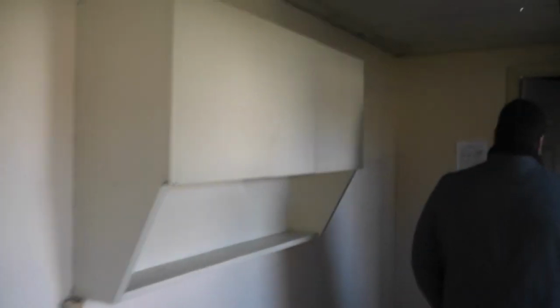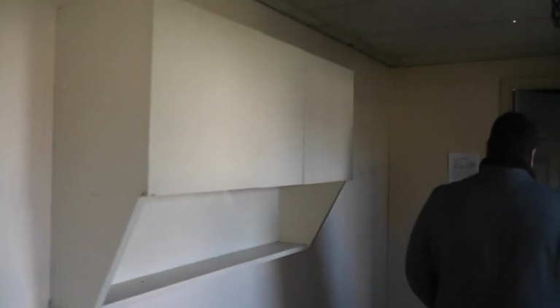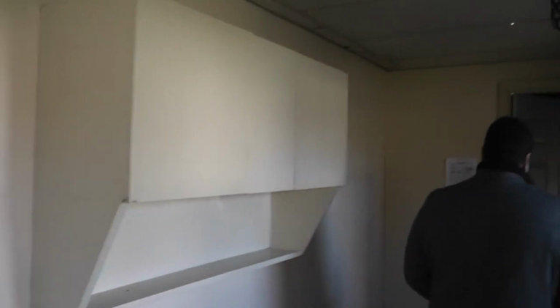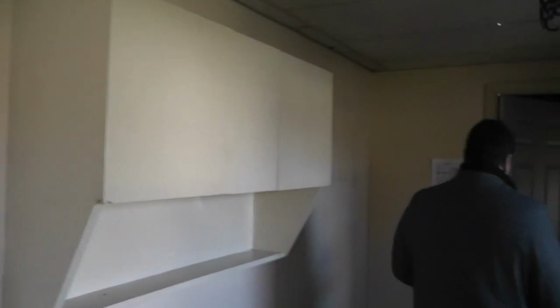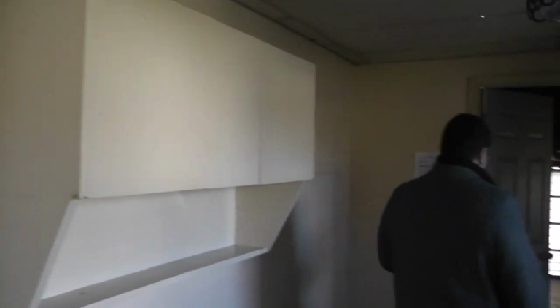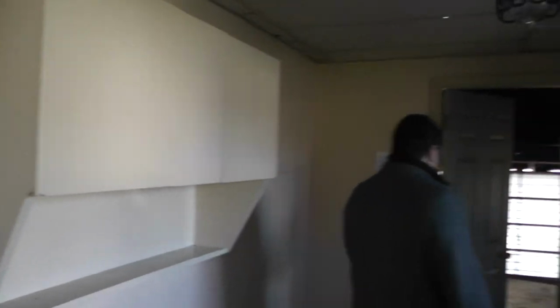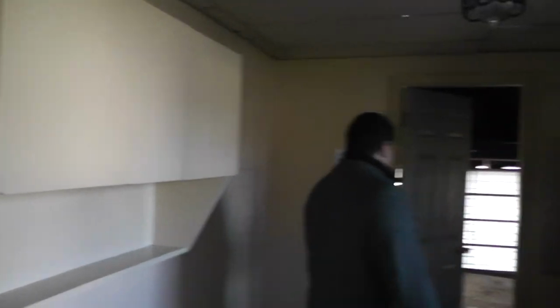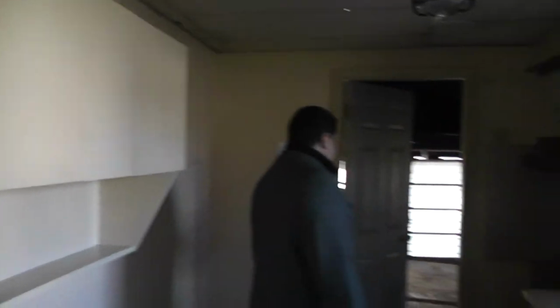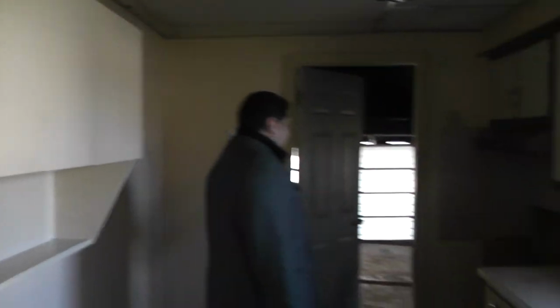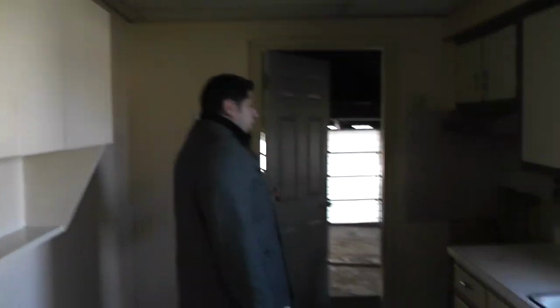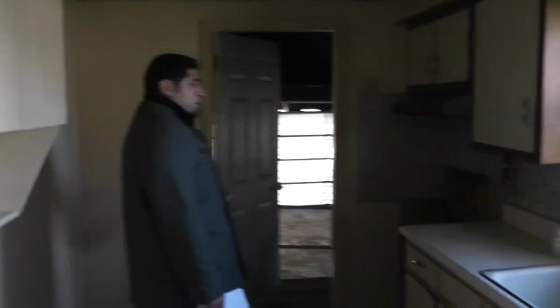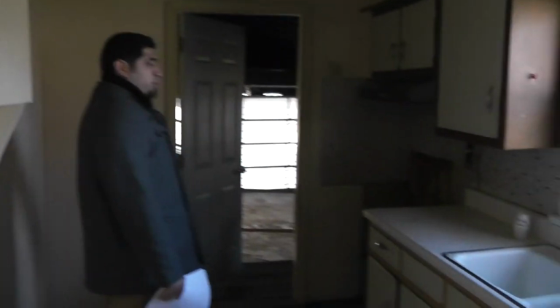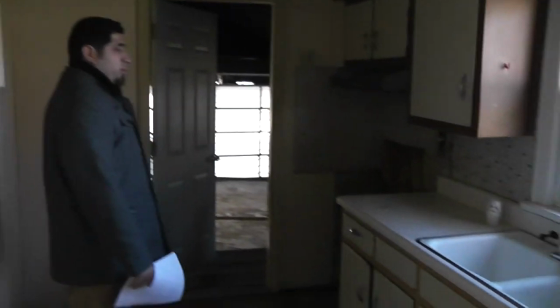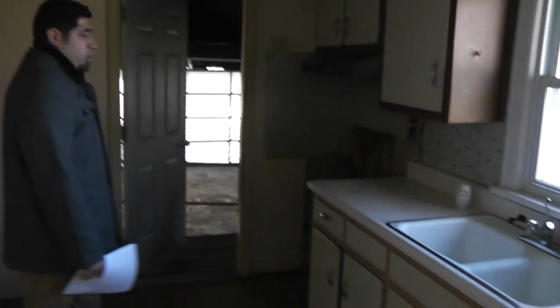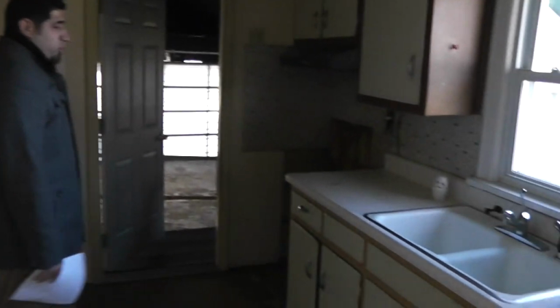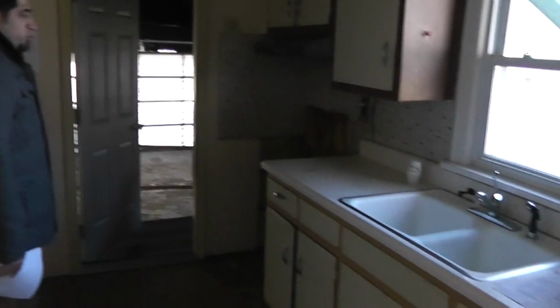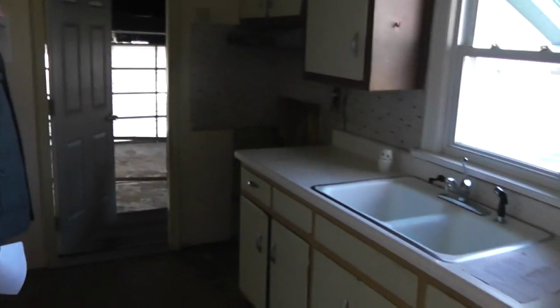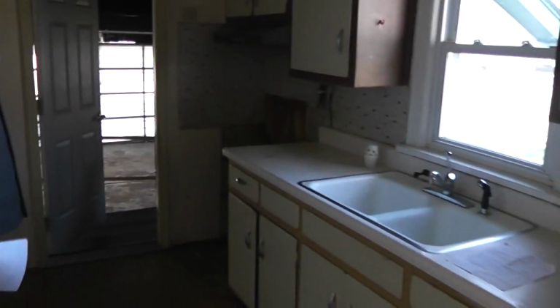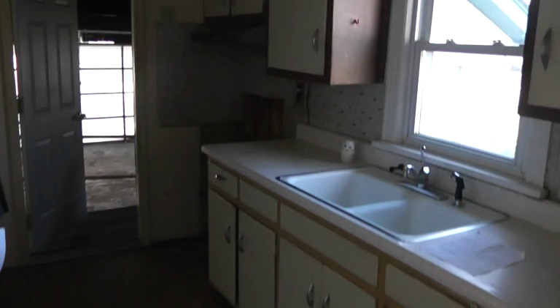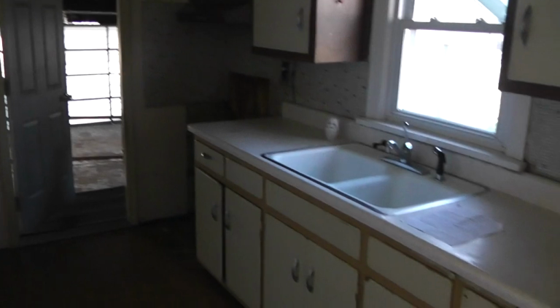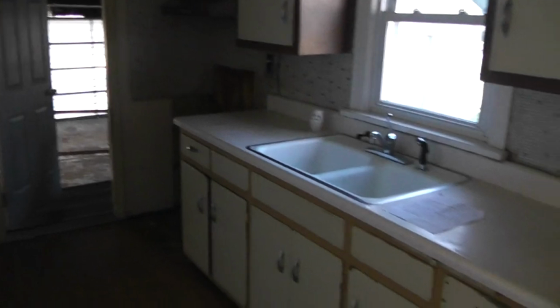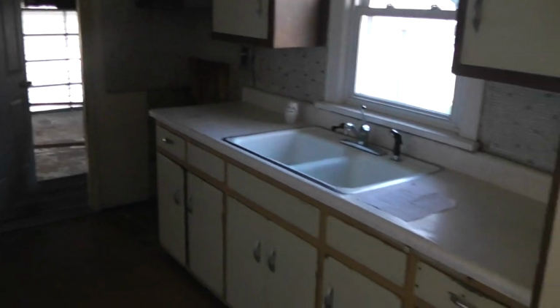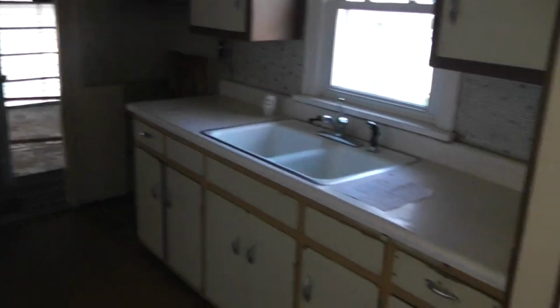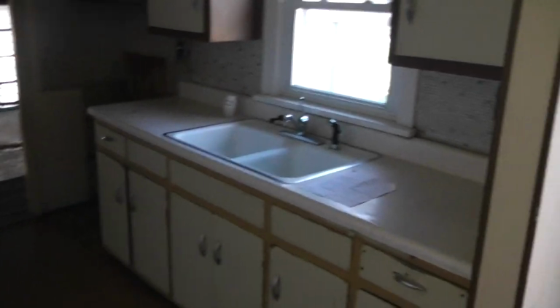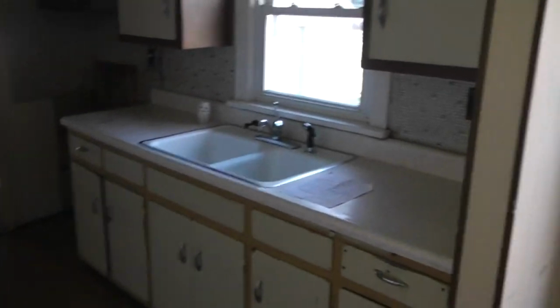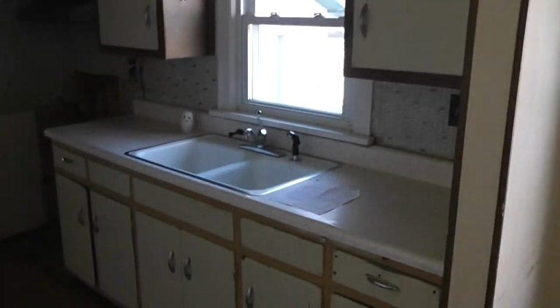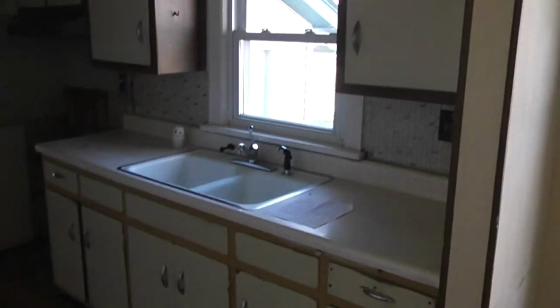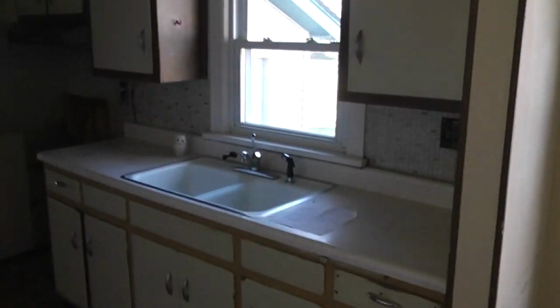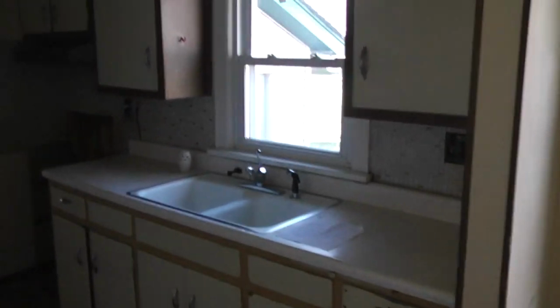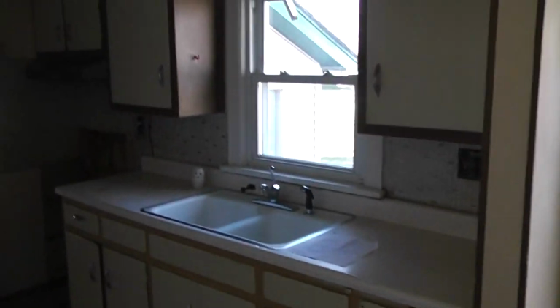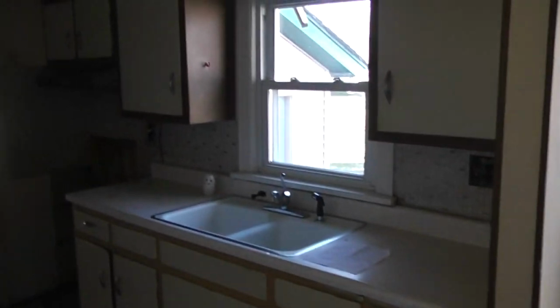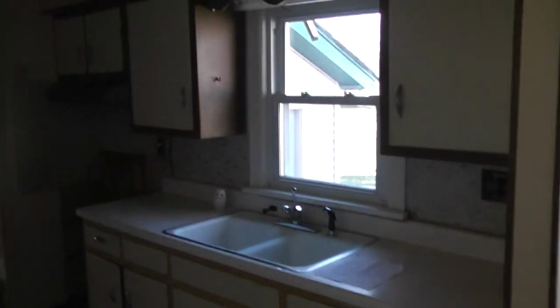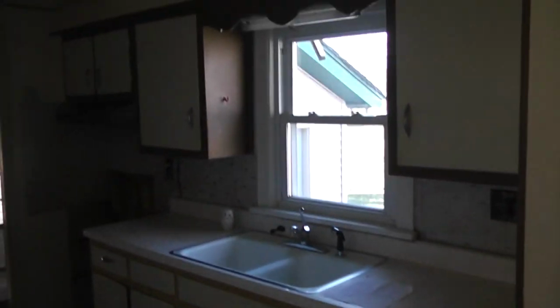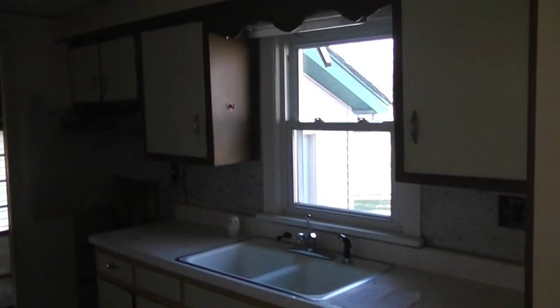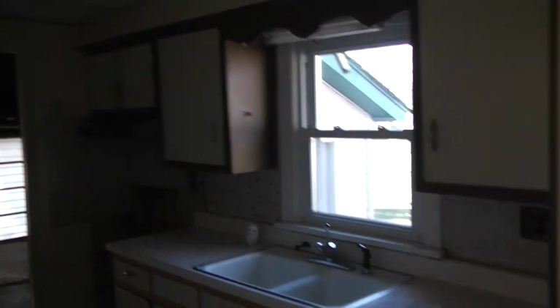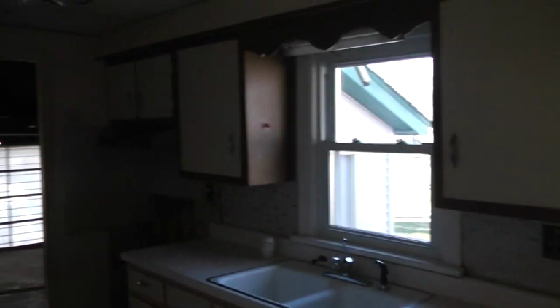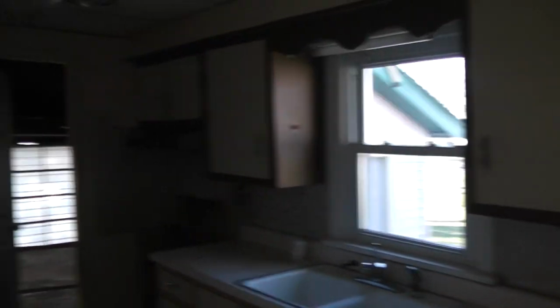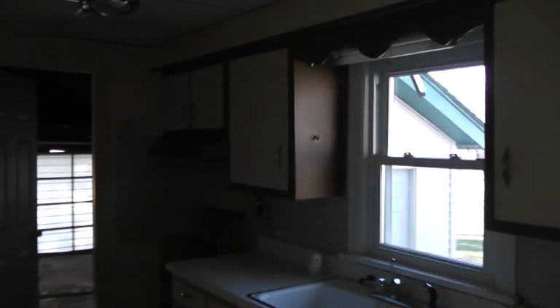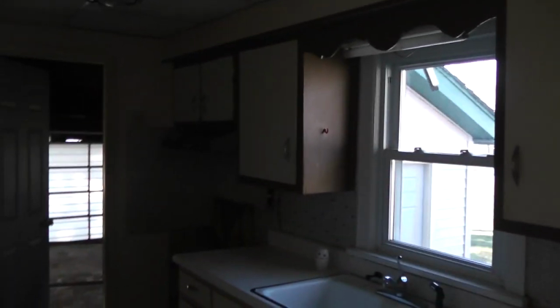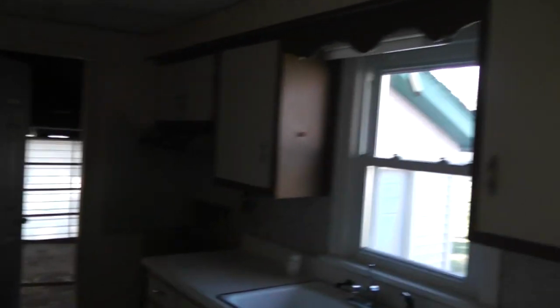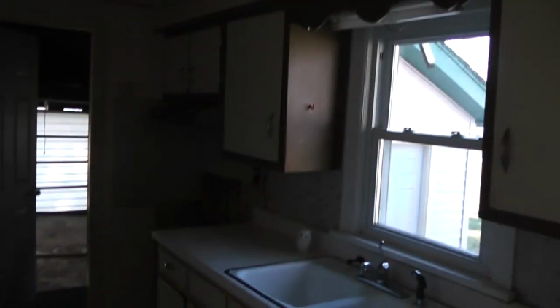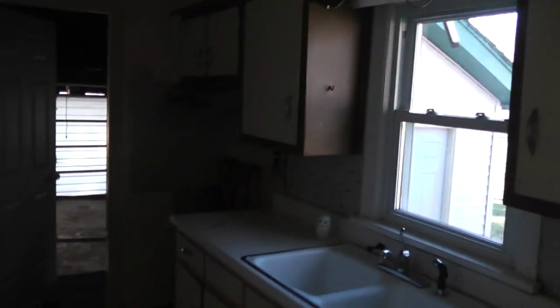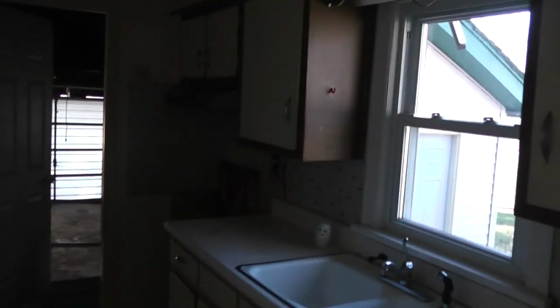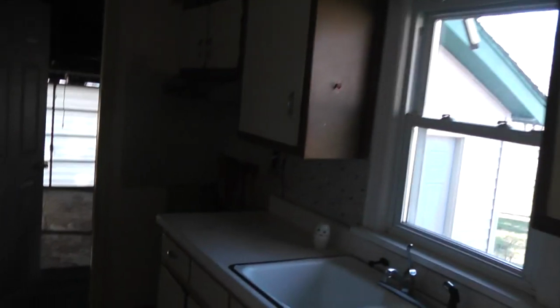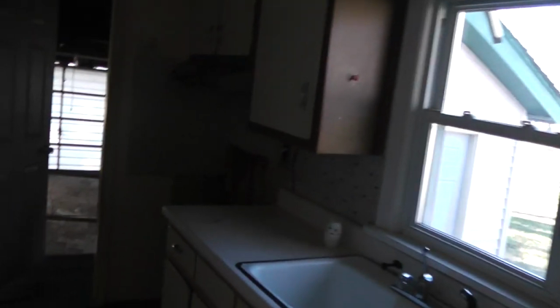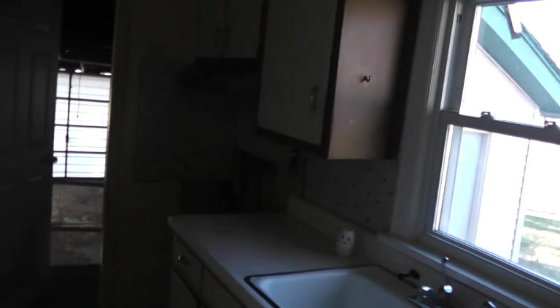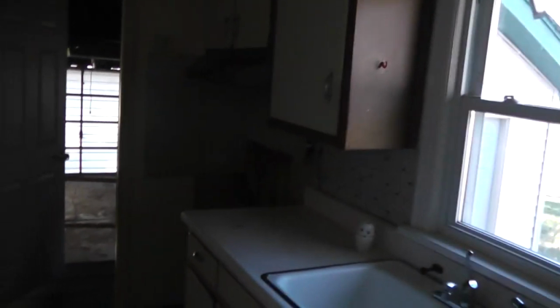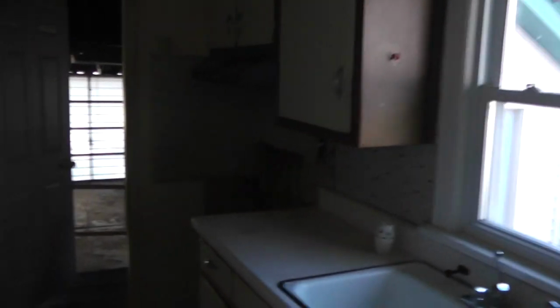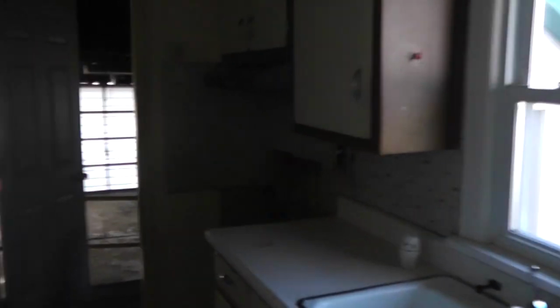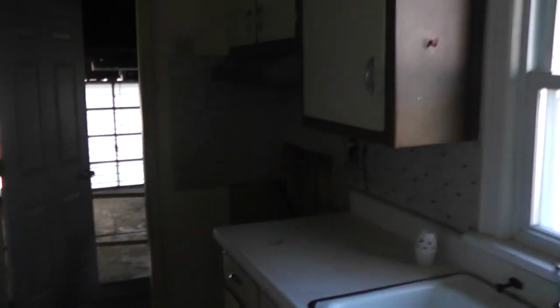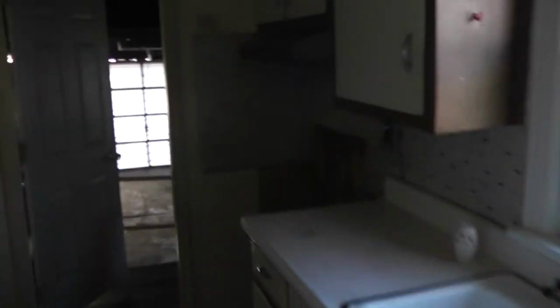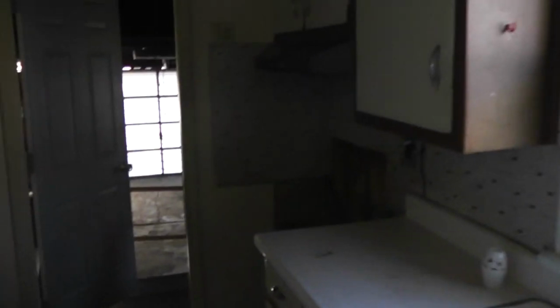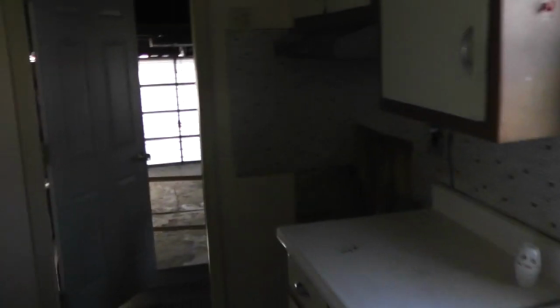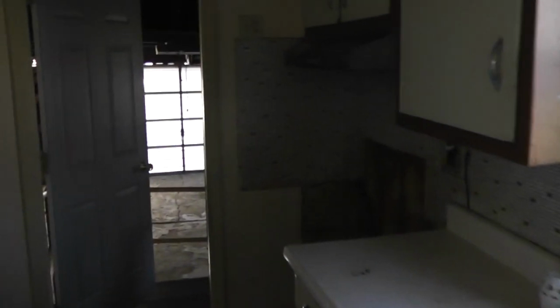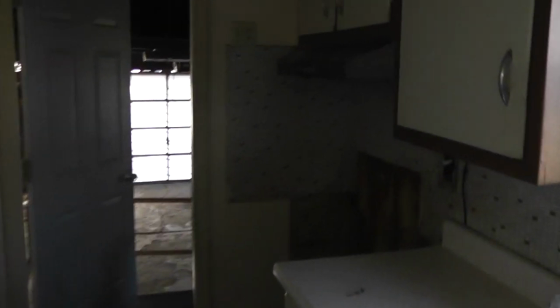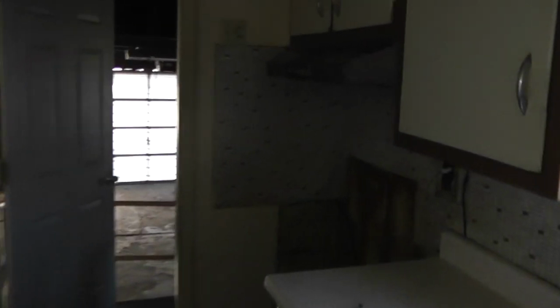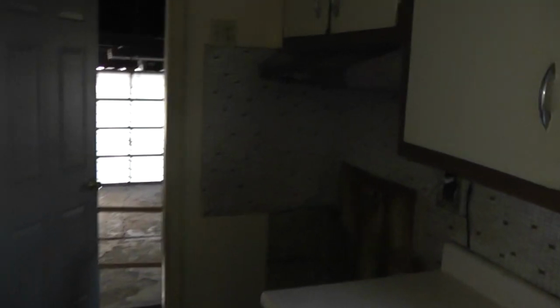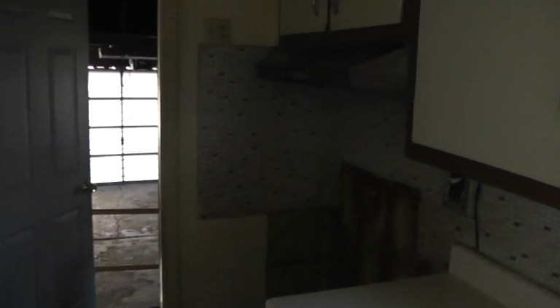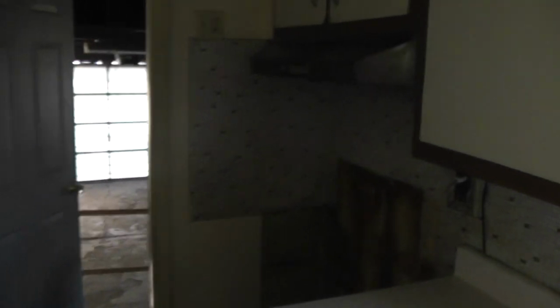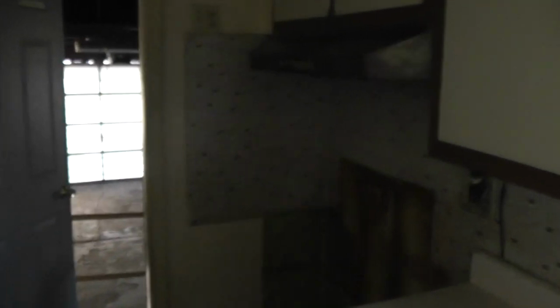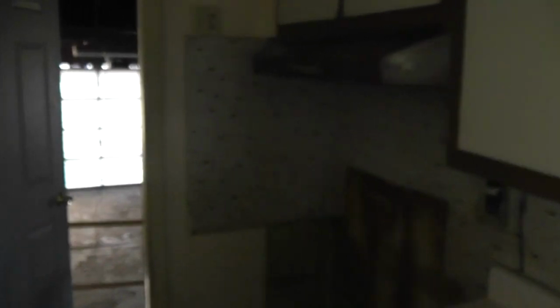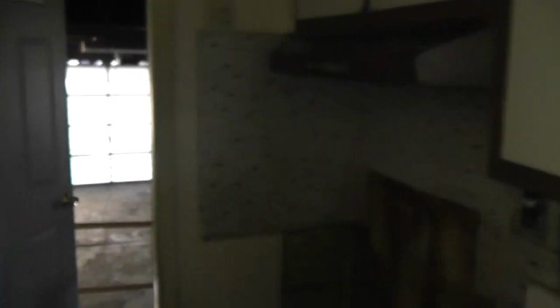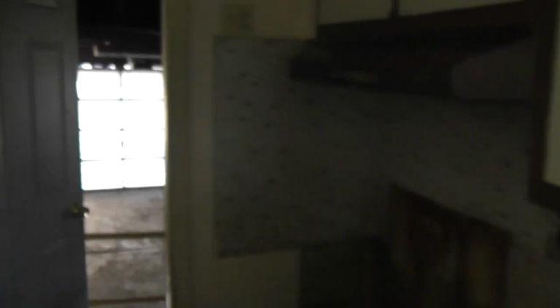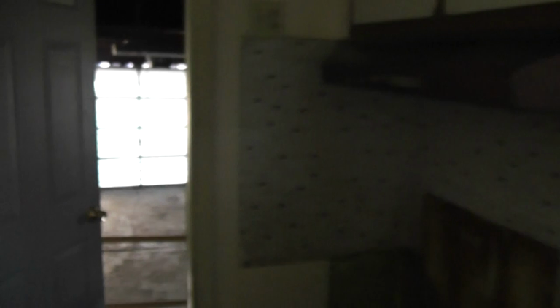Off to the side of the kitchen, we also have a nice two-car garage with a full basement down below.